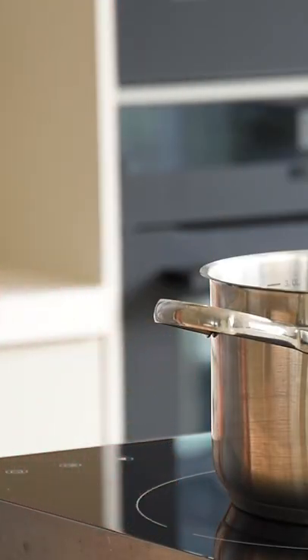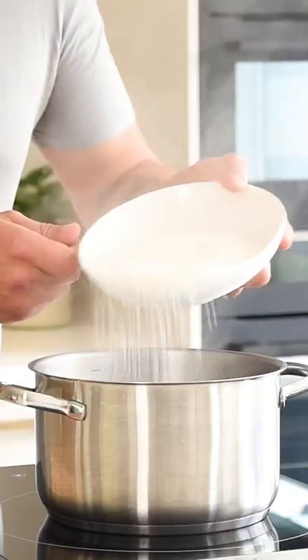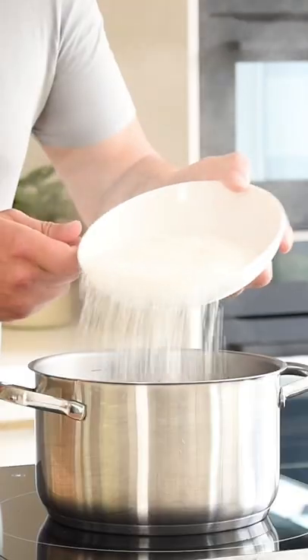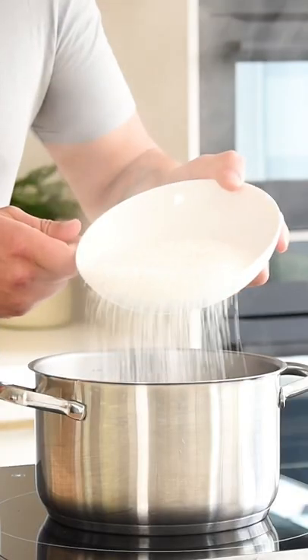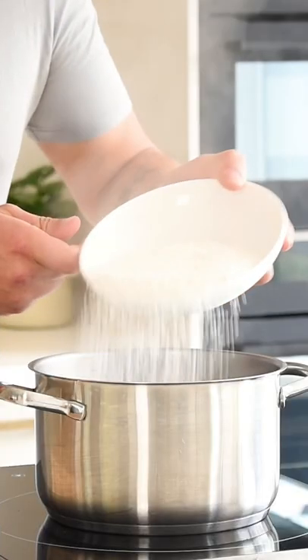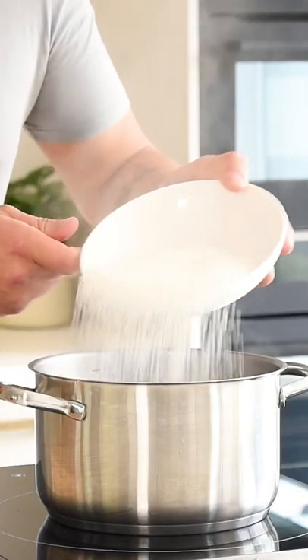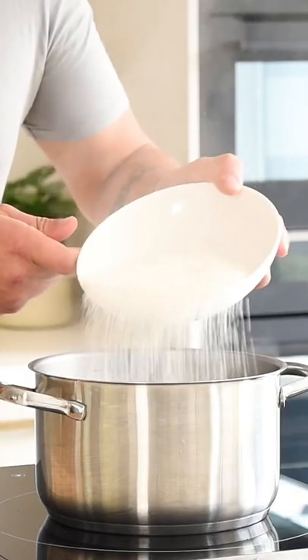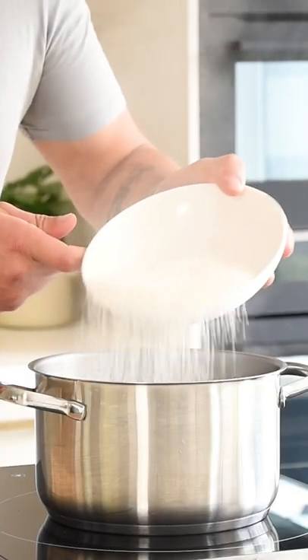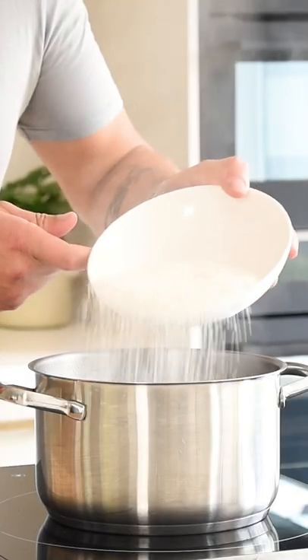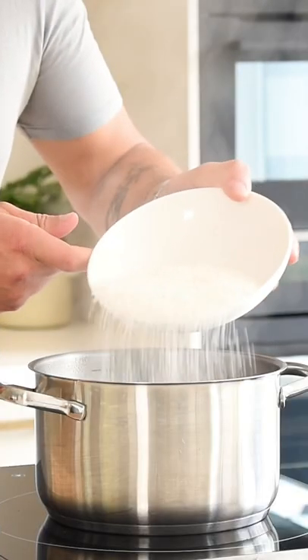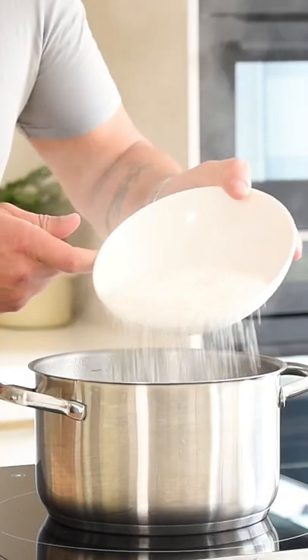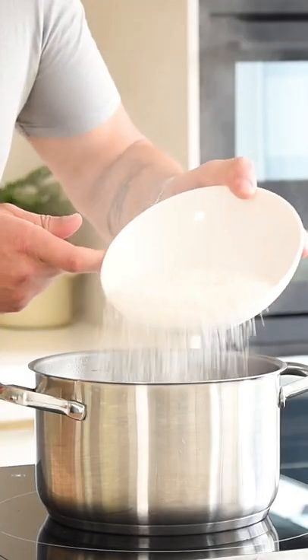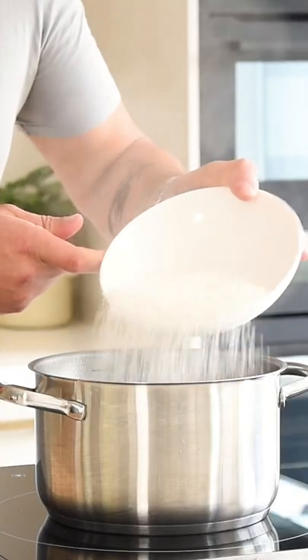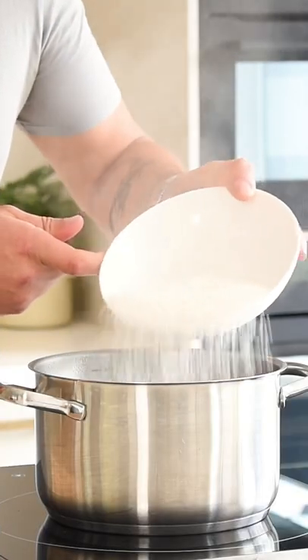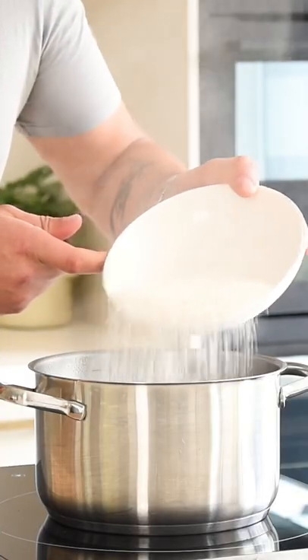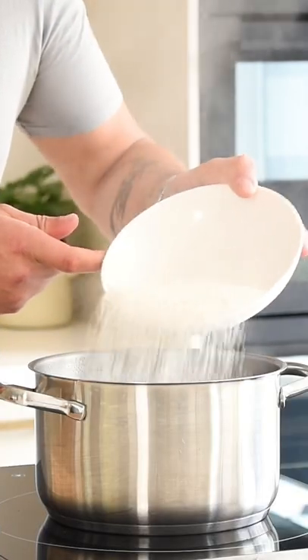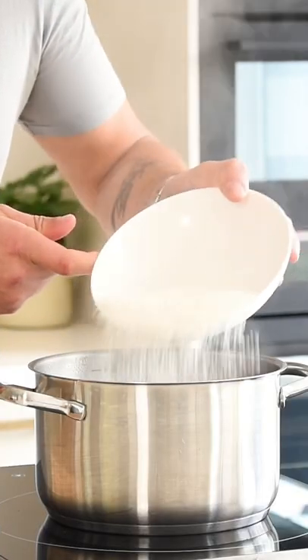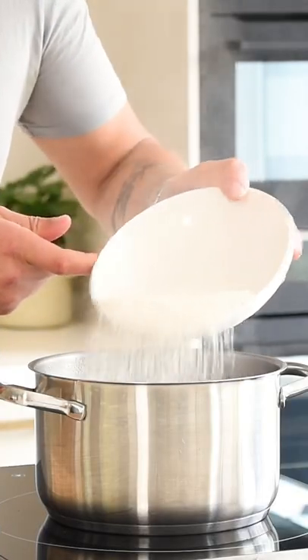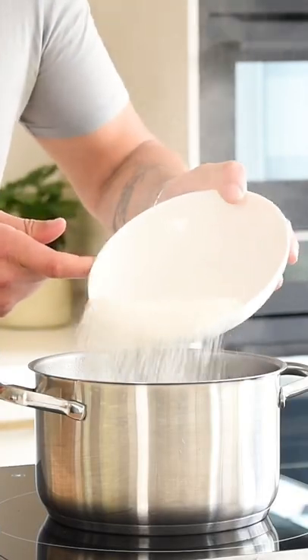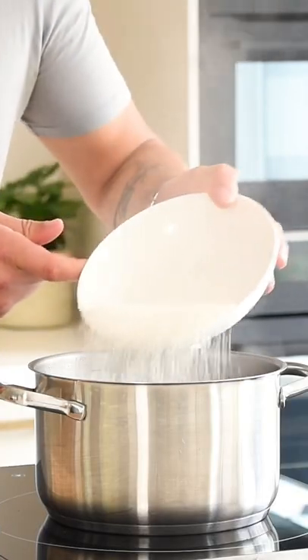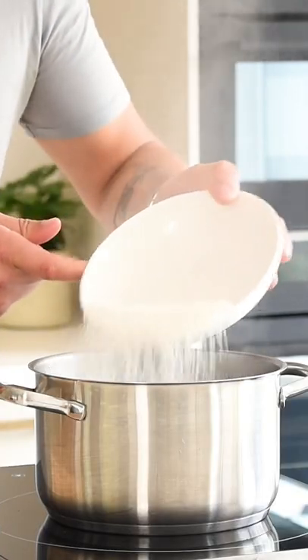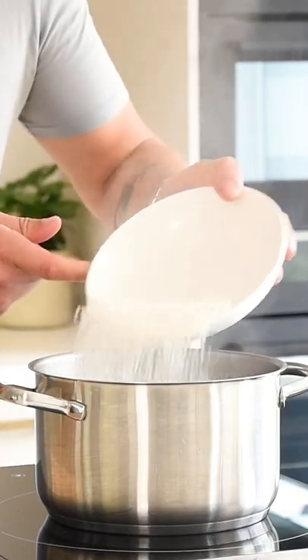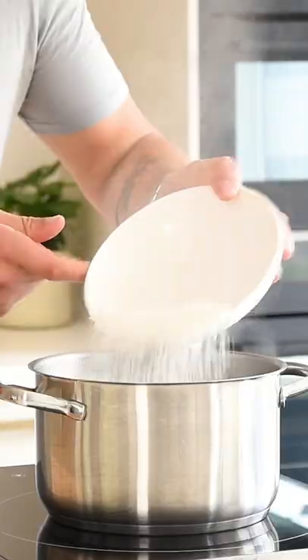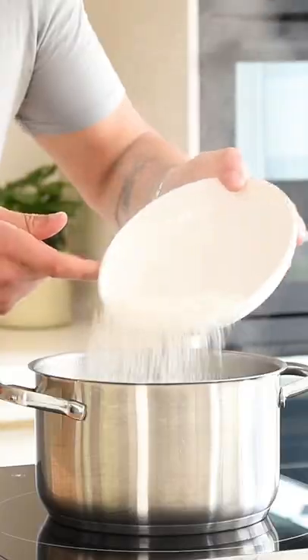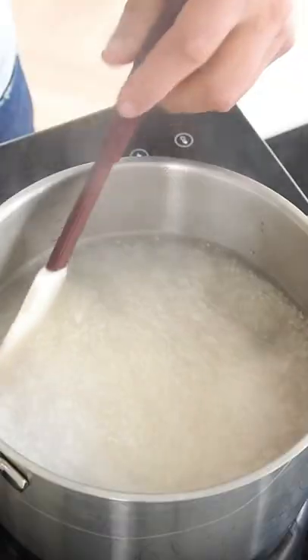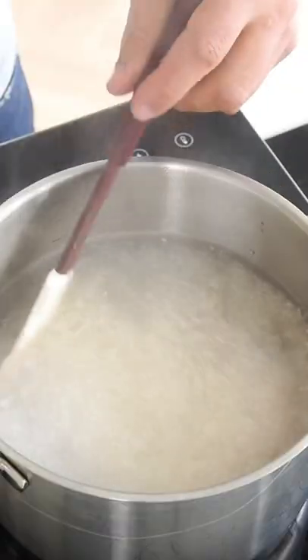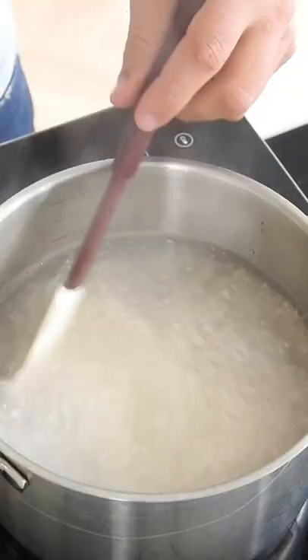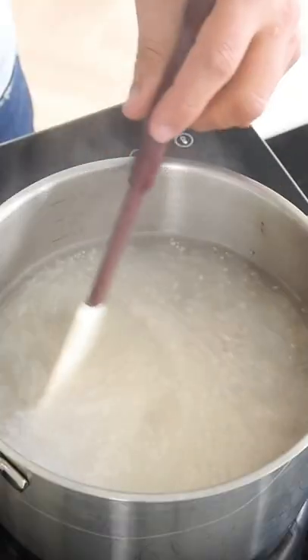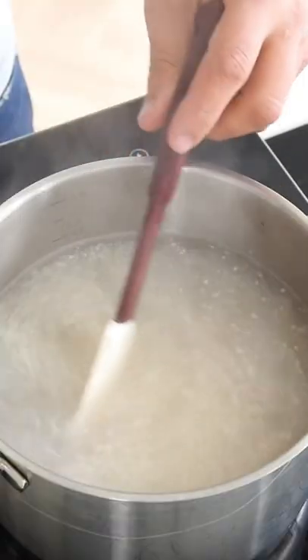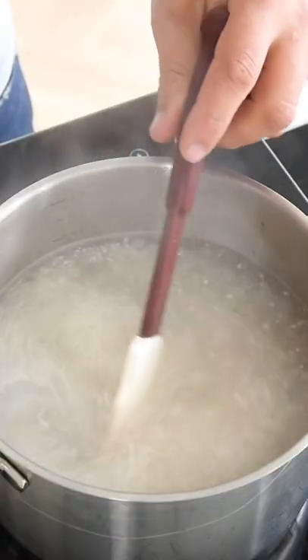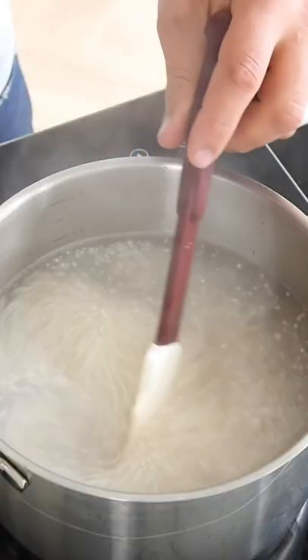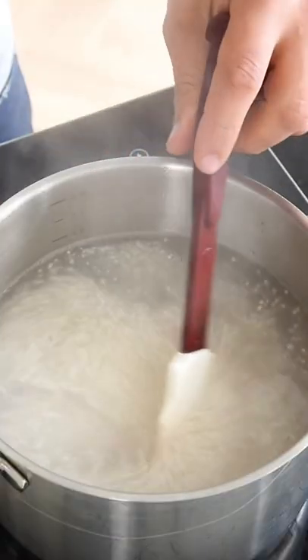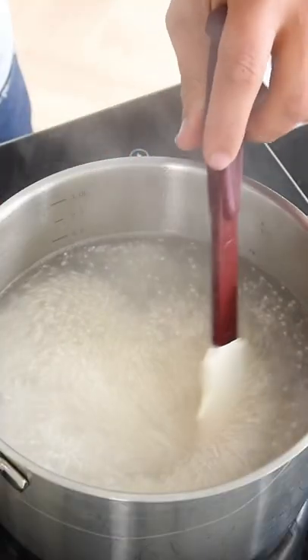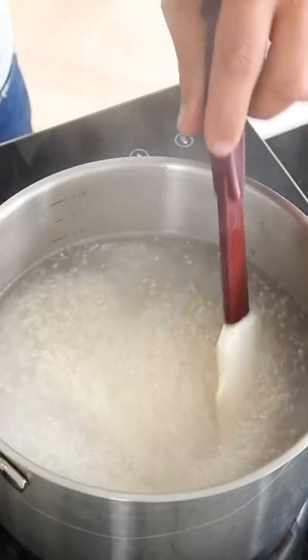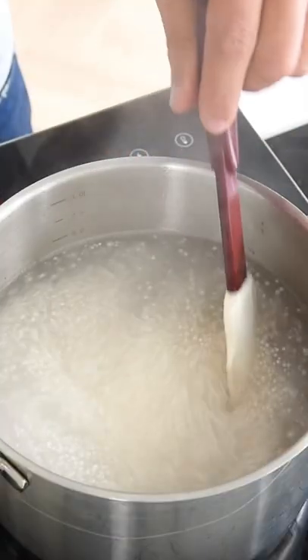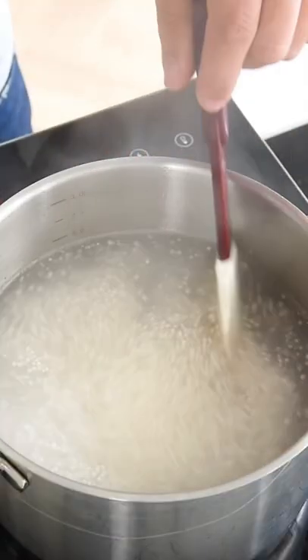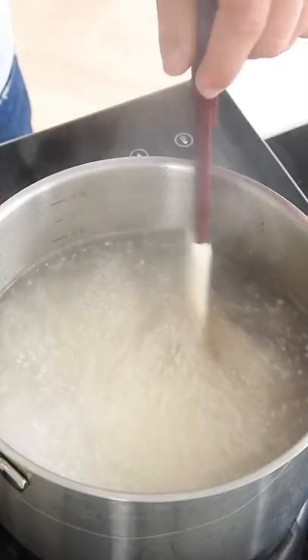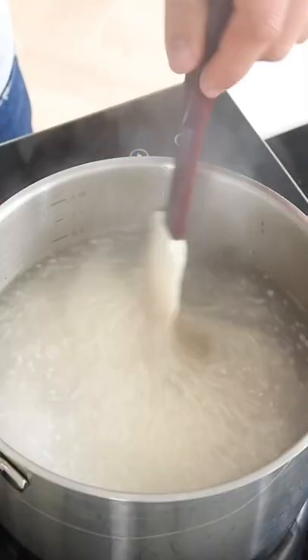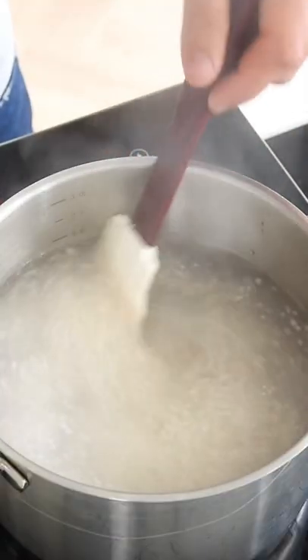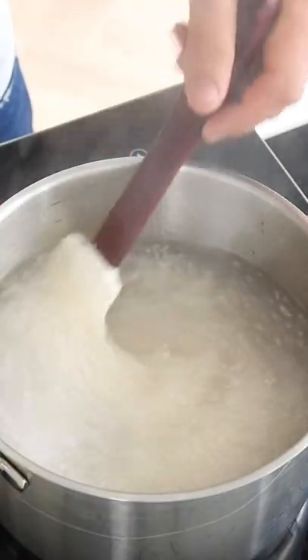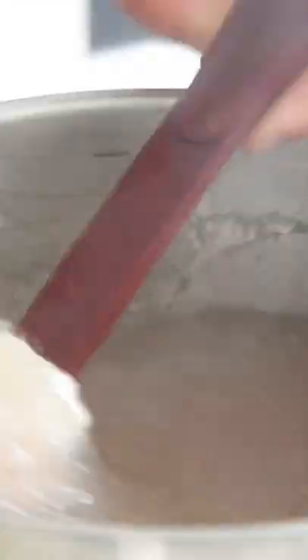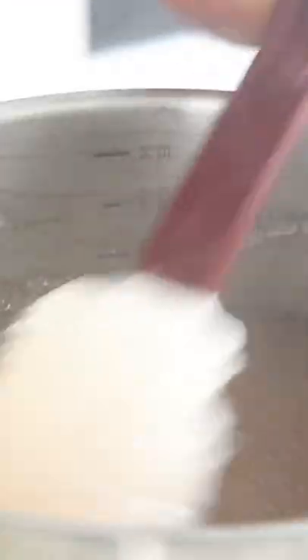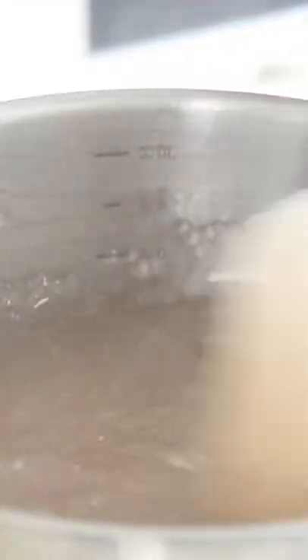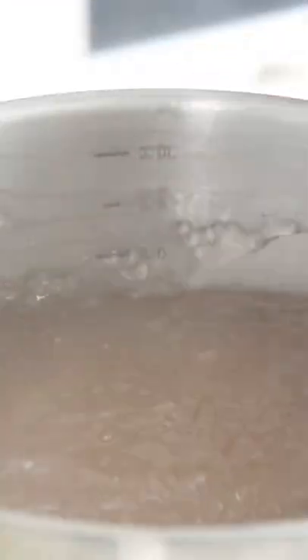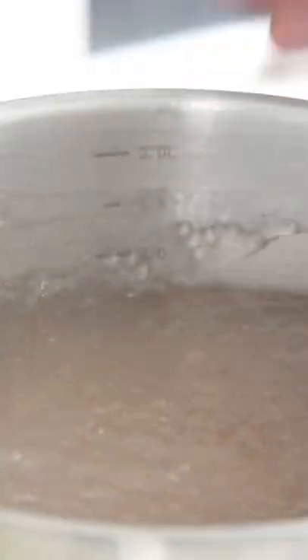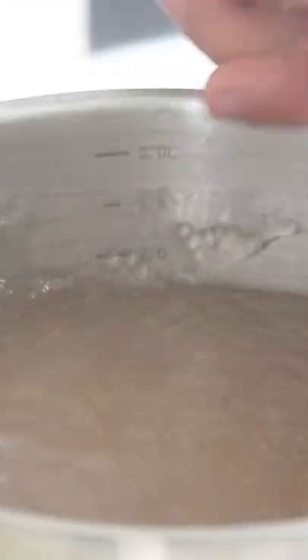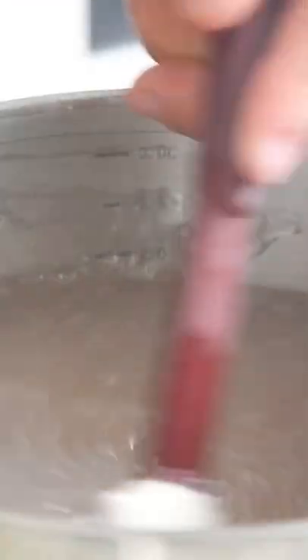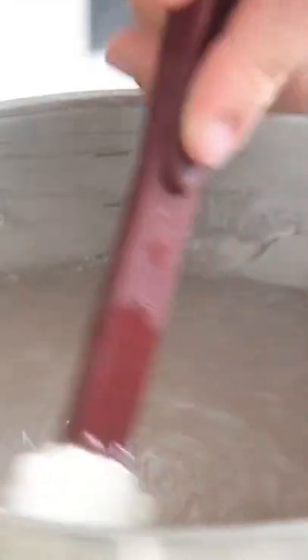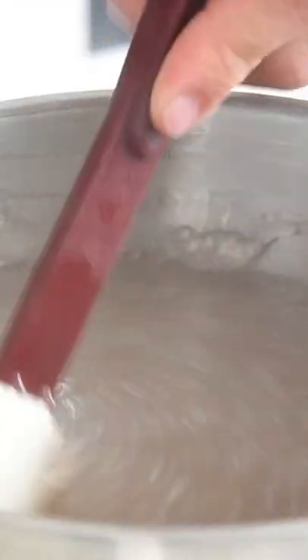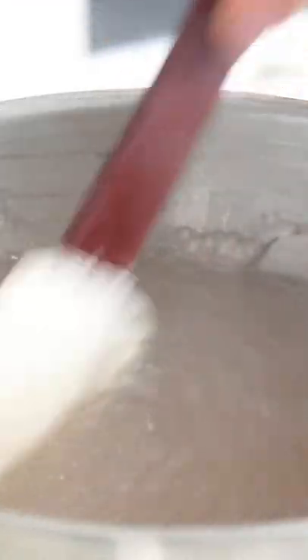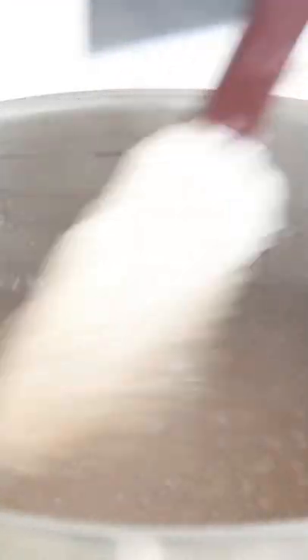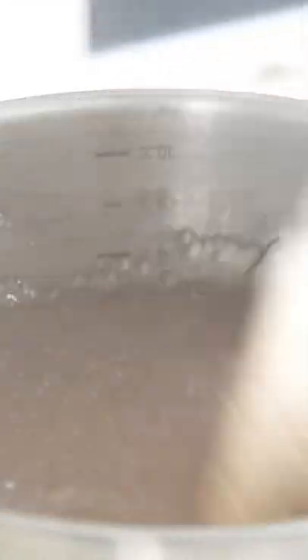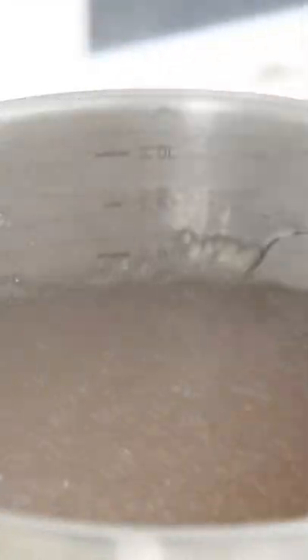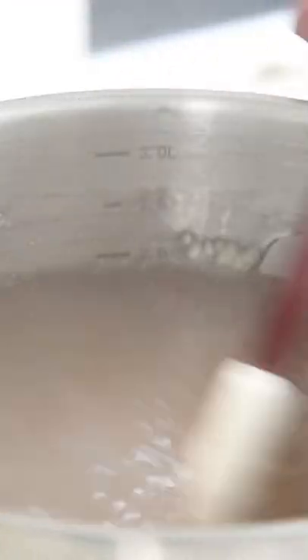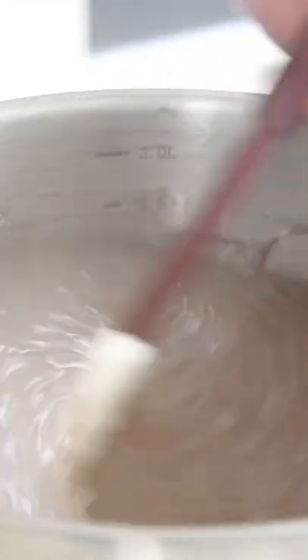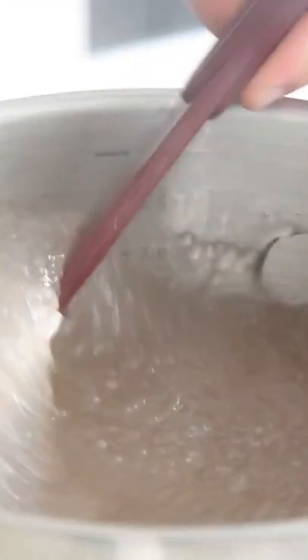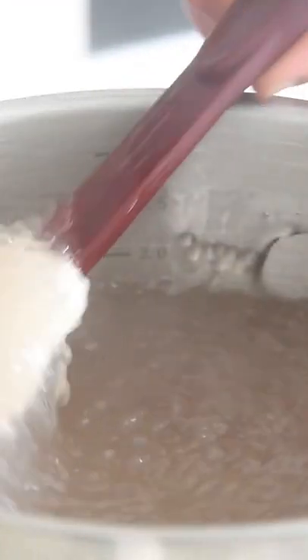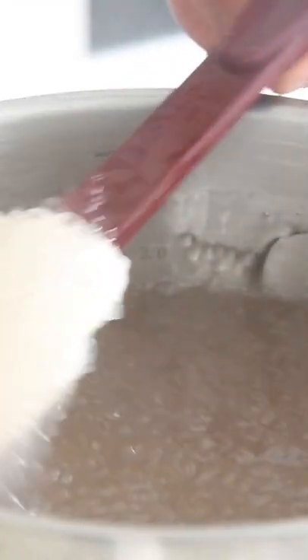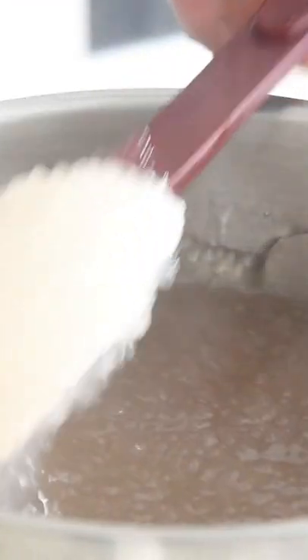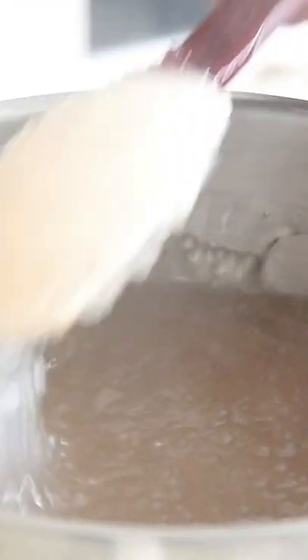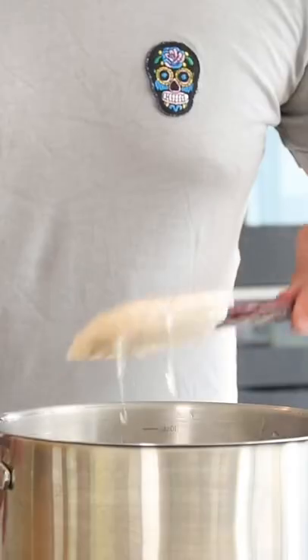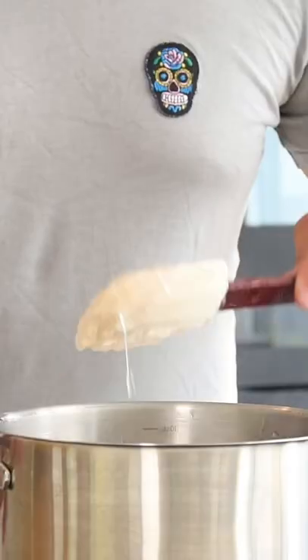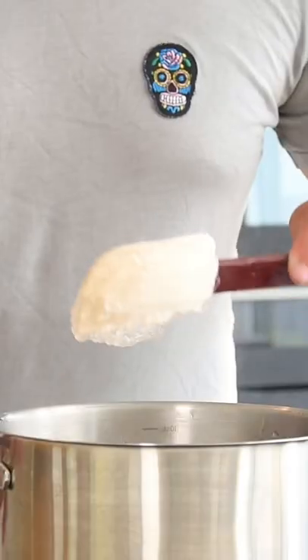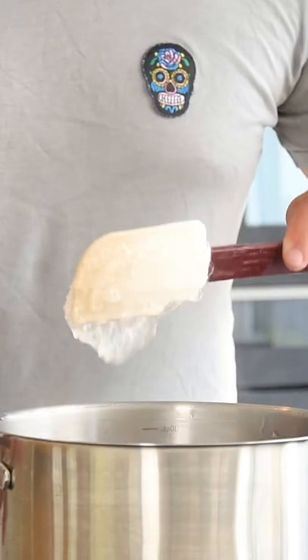Once boiling, add 250 grams of tapioca pearls and cook them until completely see-through. Stir every now and then to prevent it from burning.